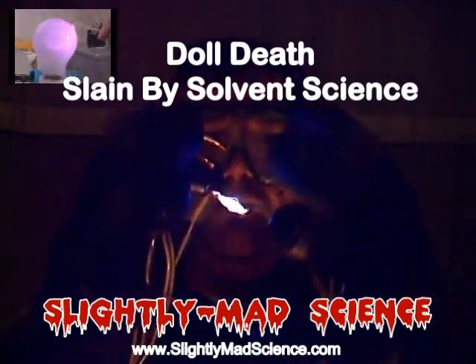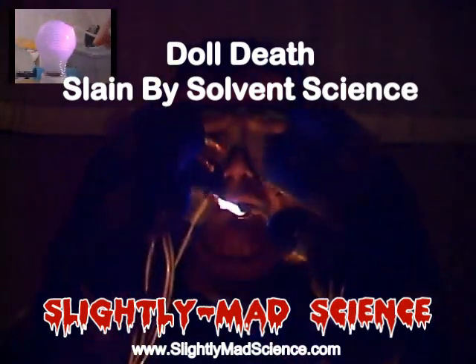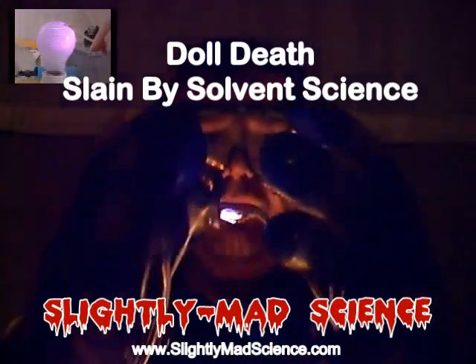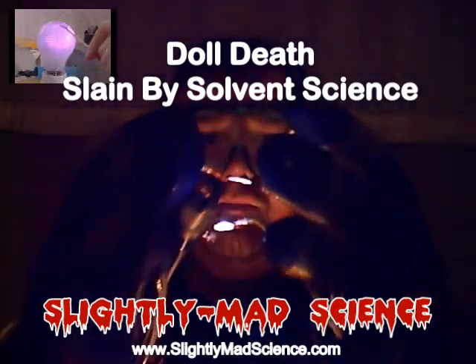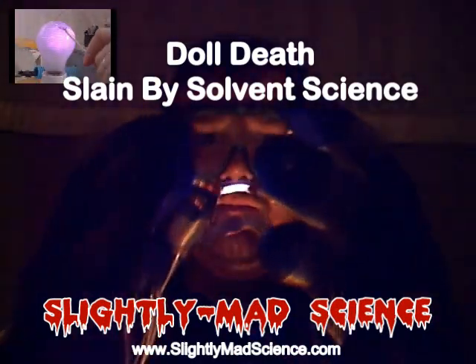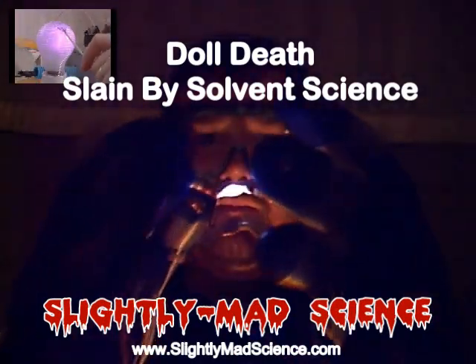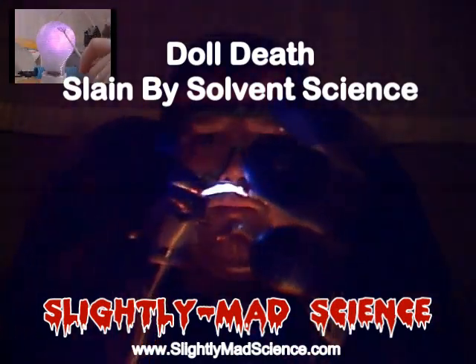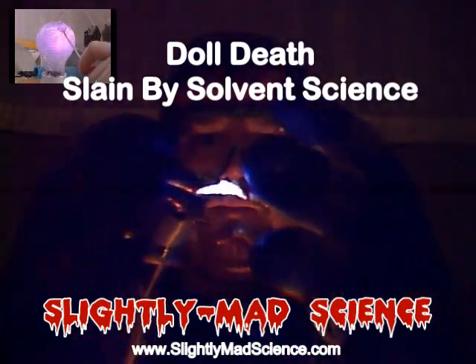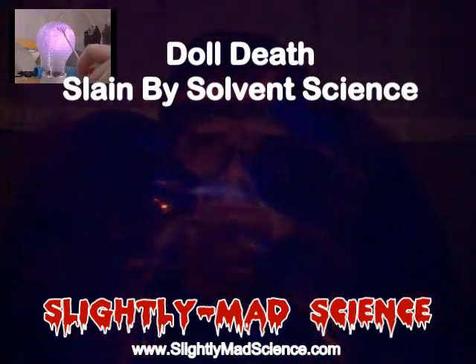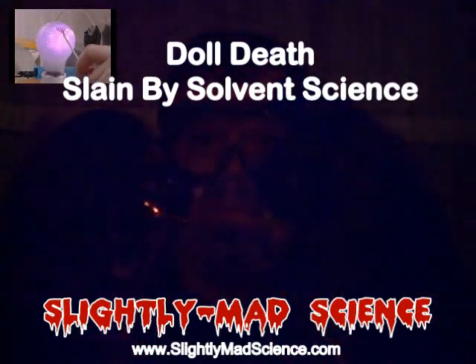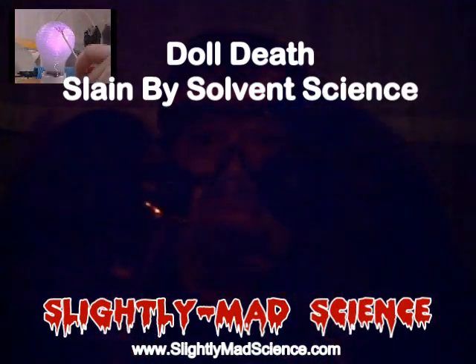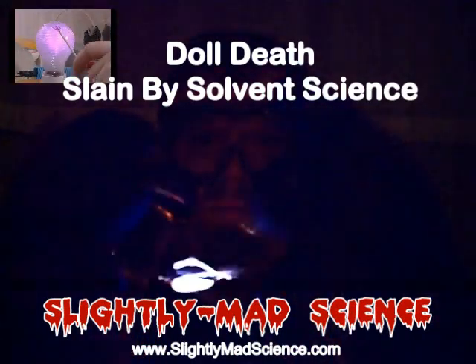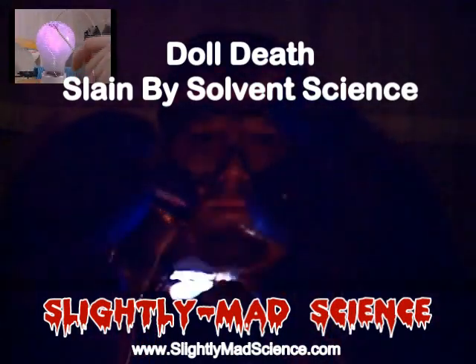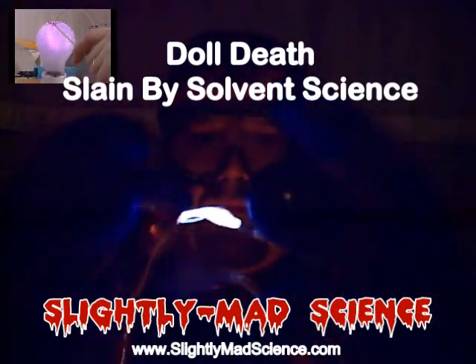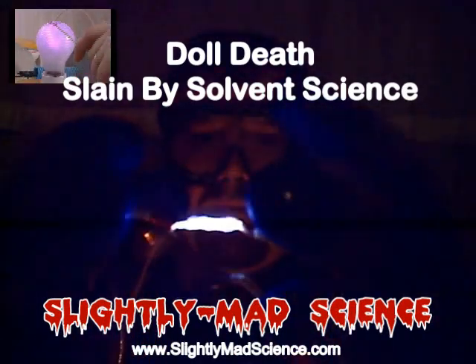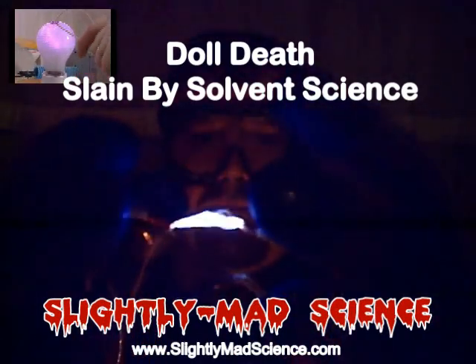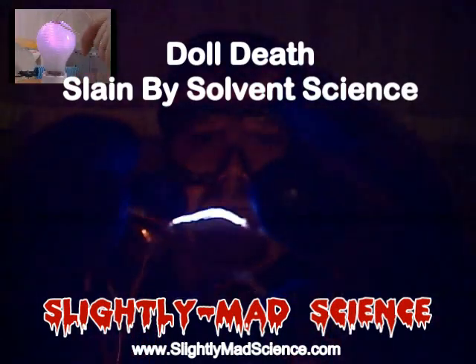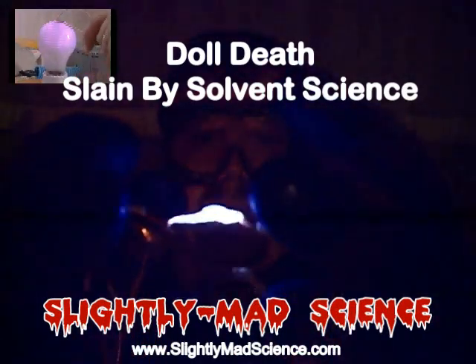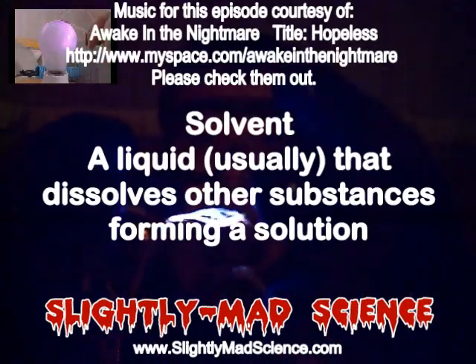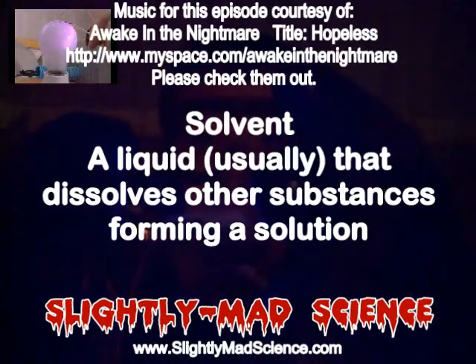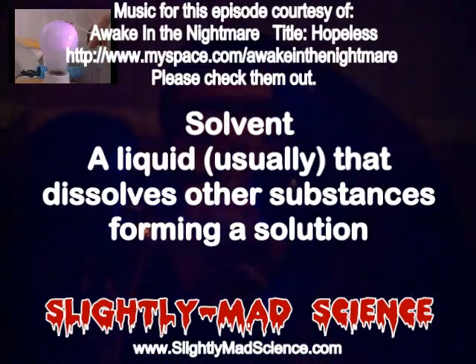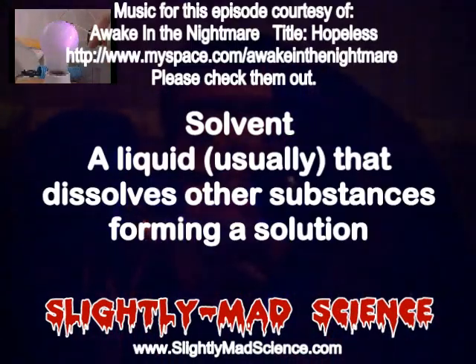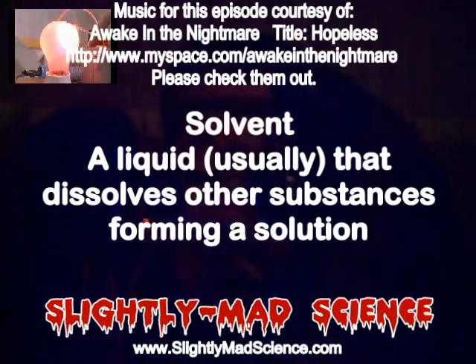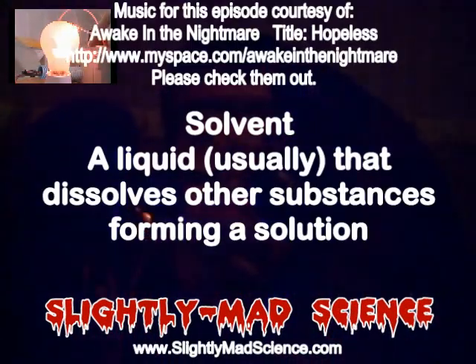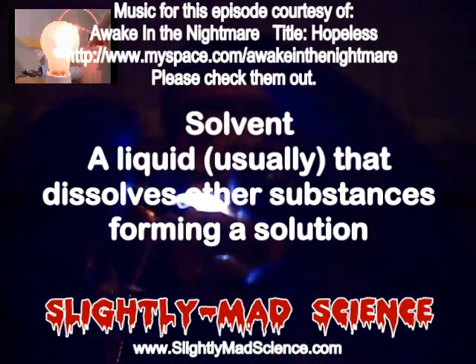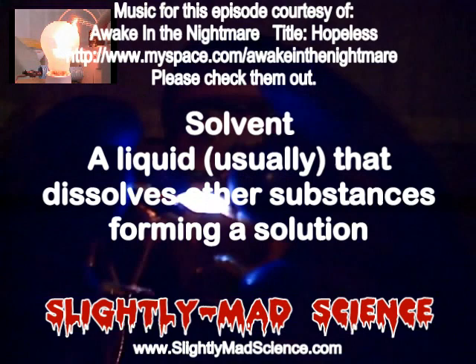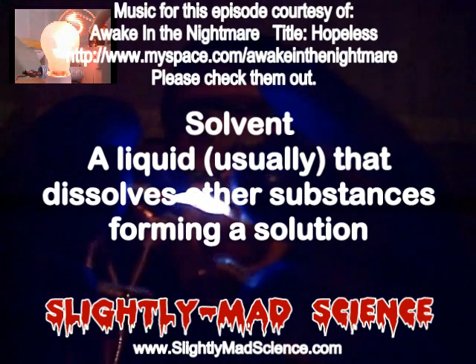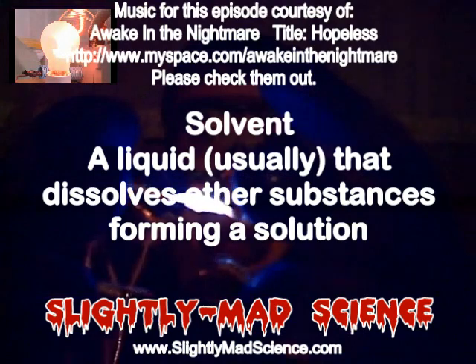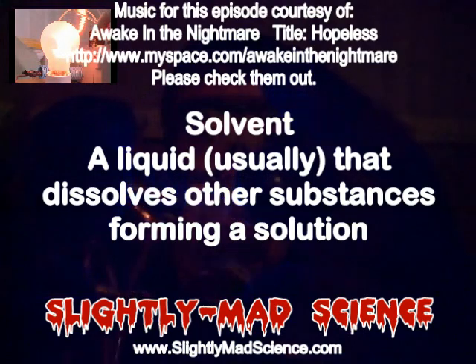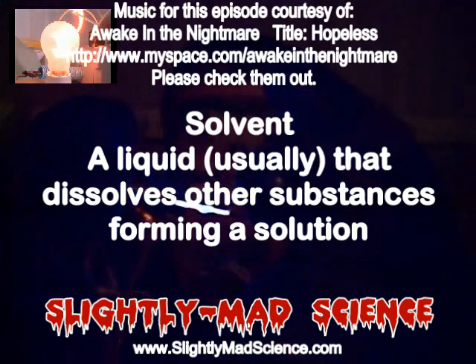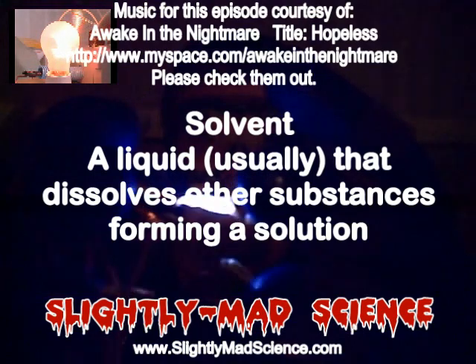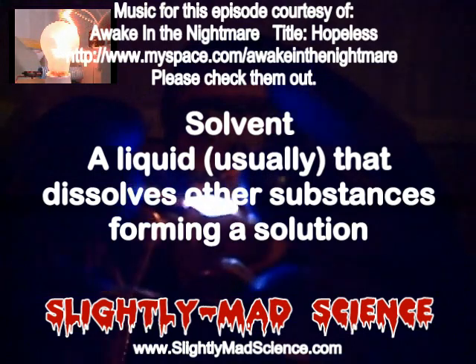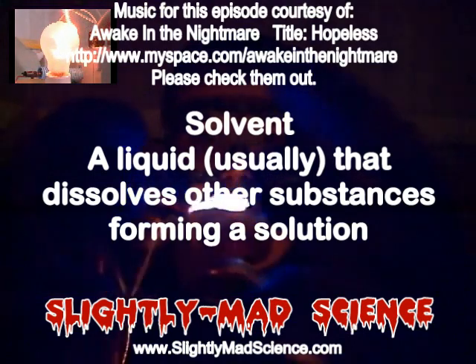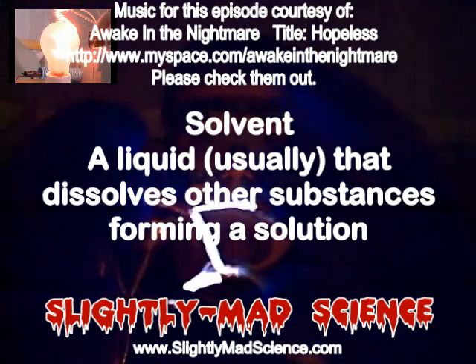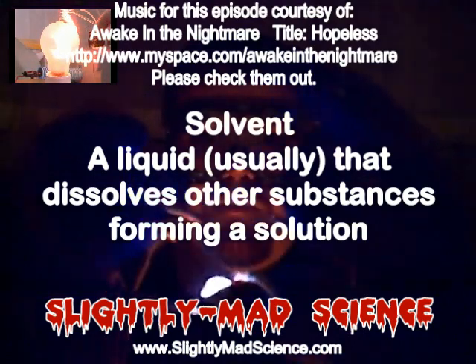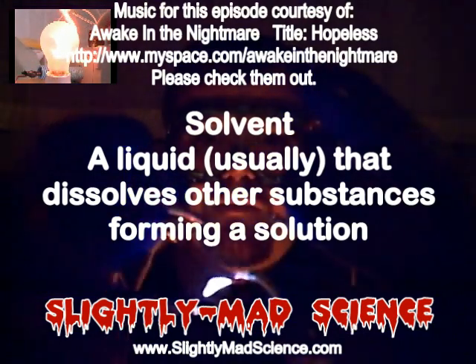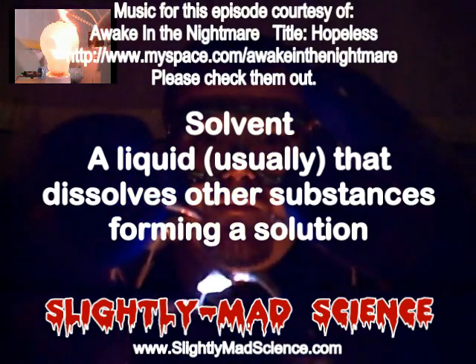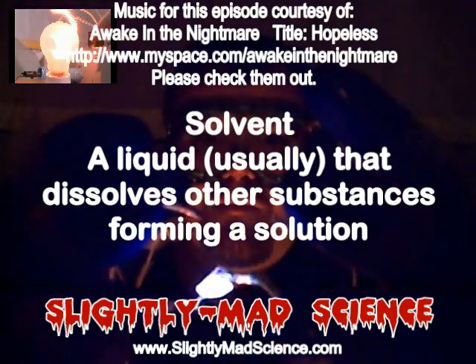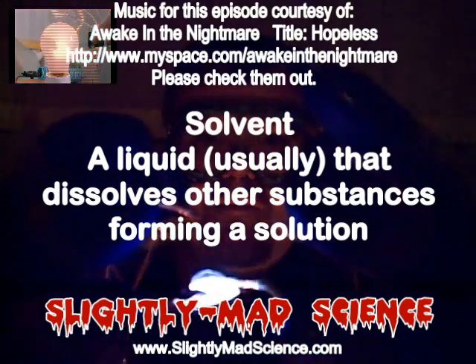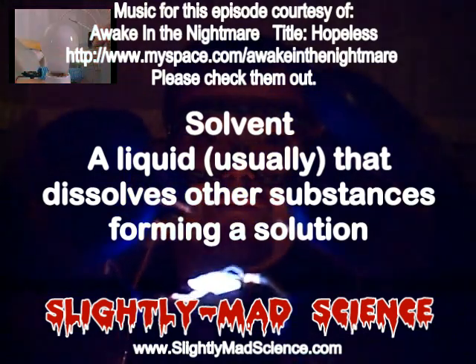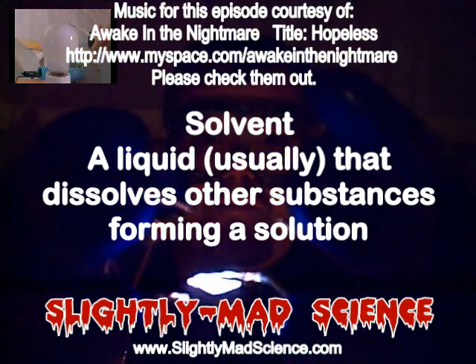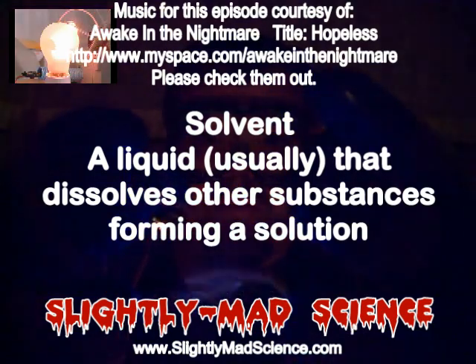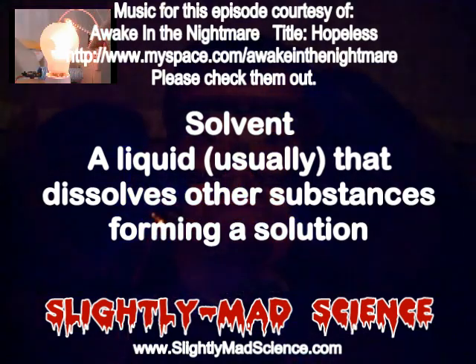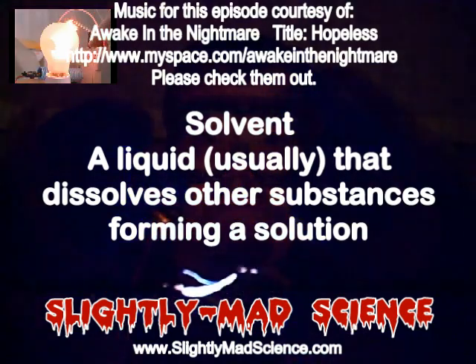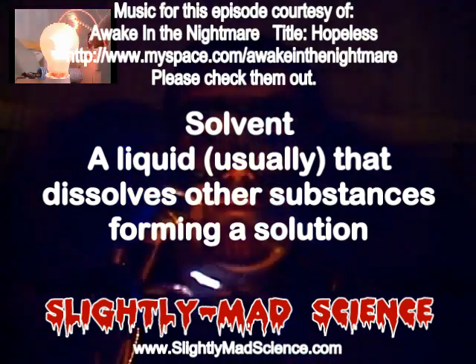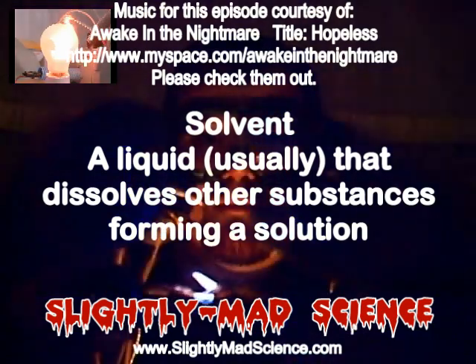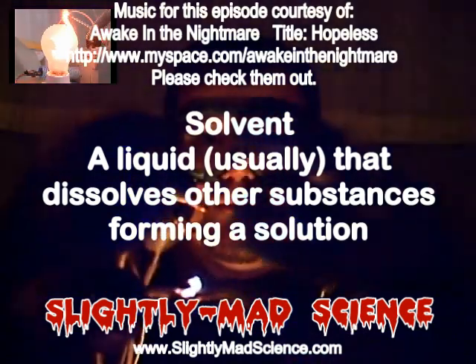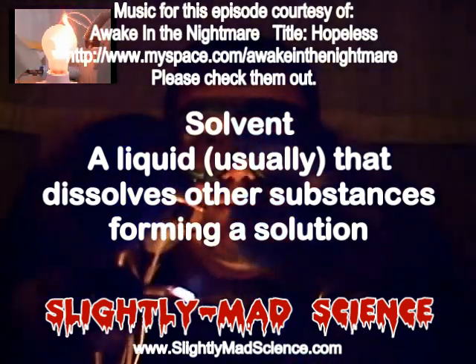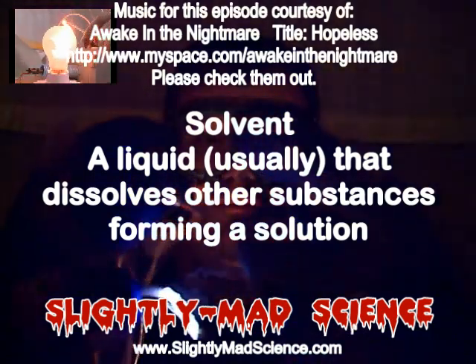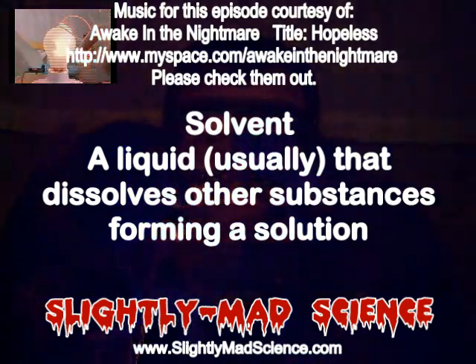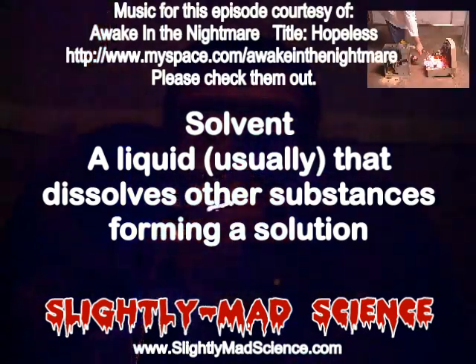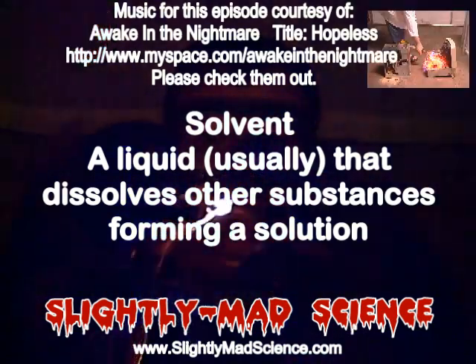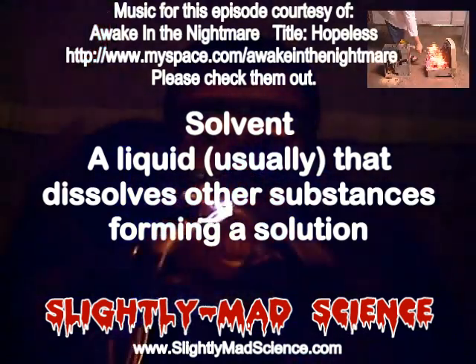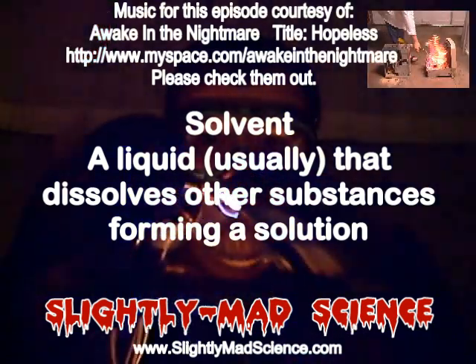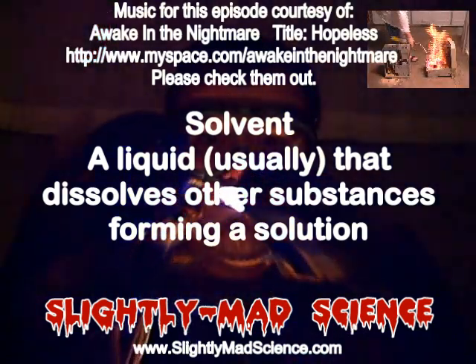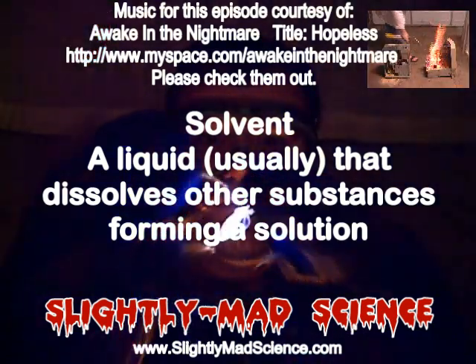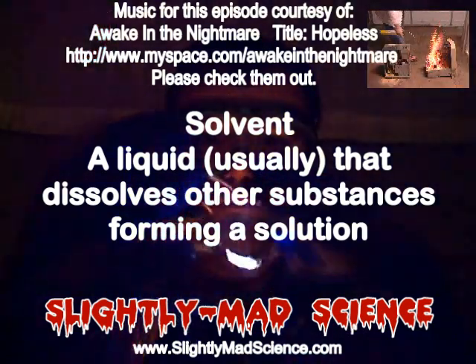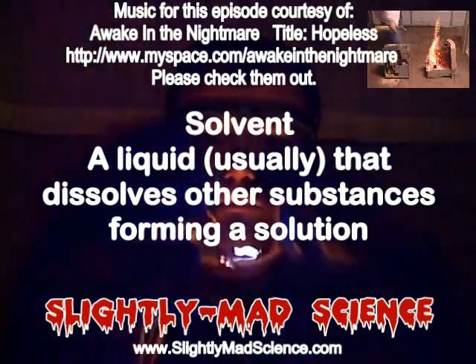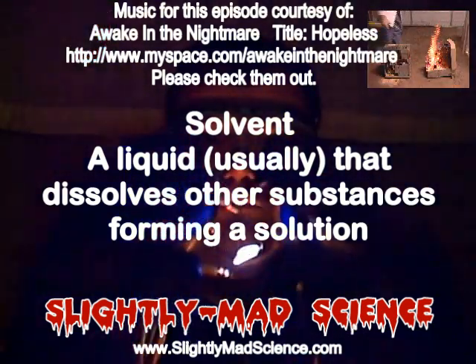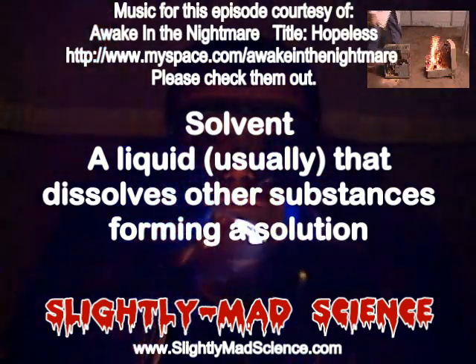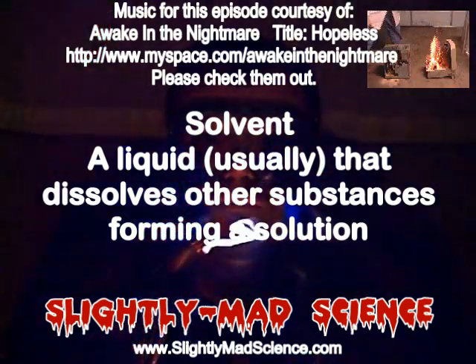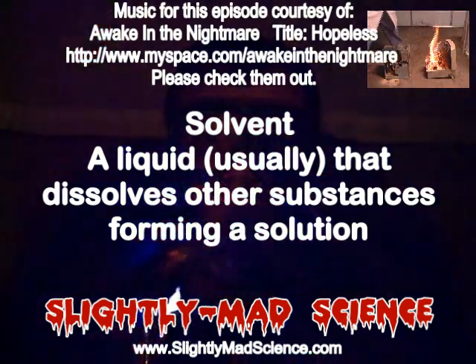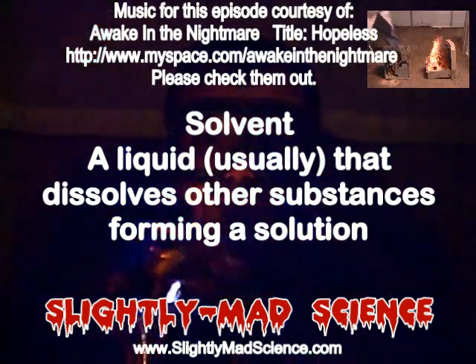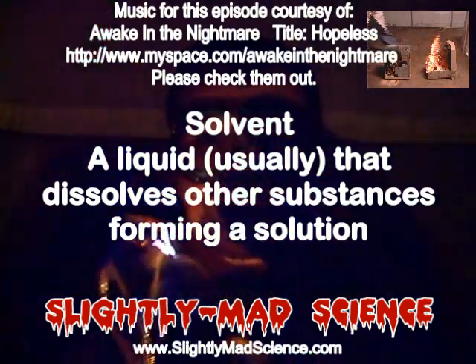Welcome to Slightly Mad Science. Today, our experiment is going to involve solvents. Solvents are used in paints, plastics, and cleaning supplies.